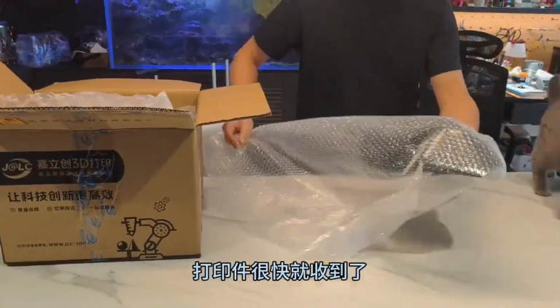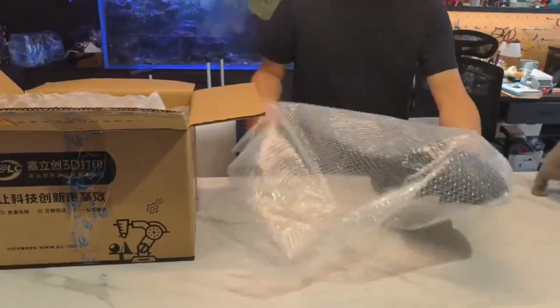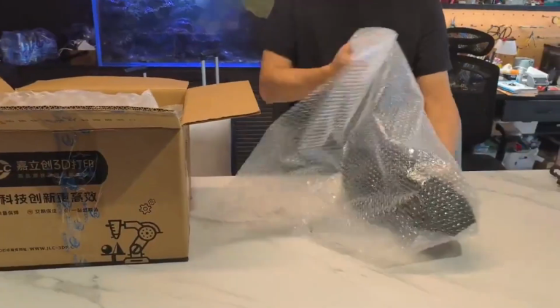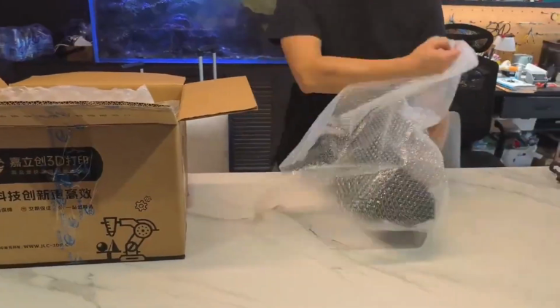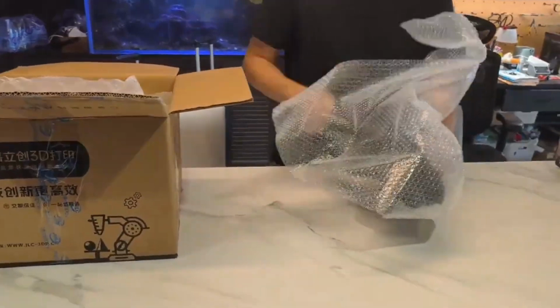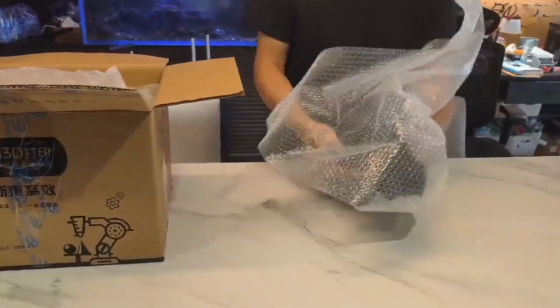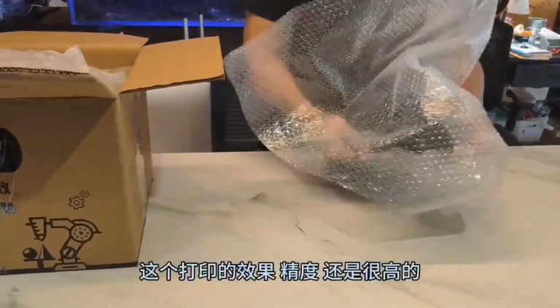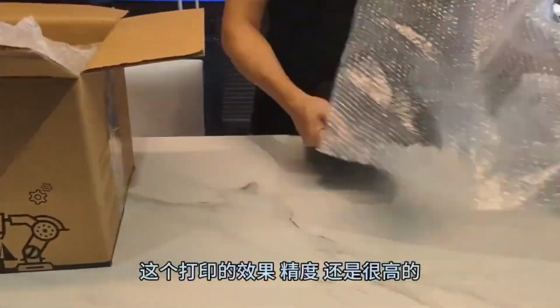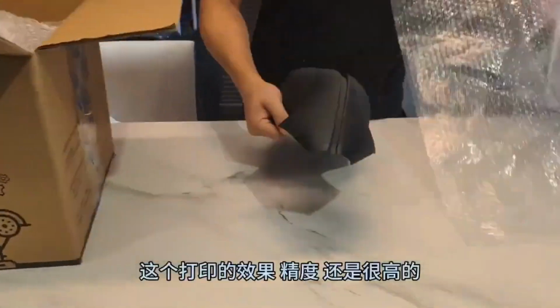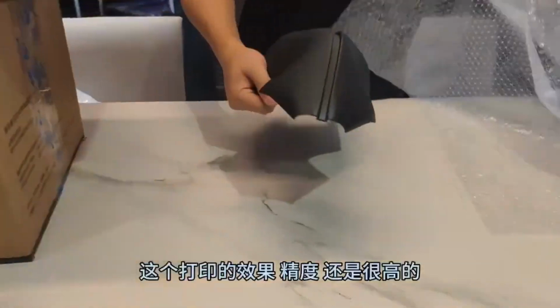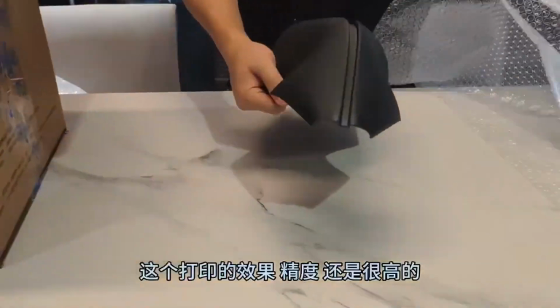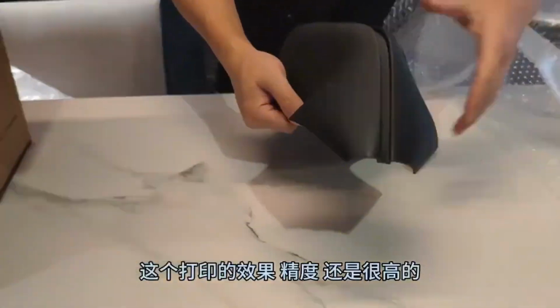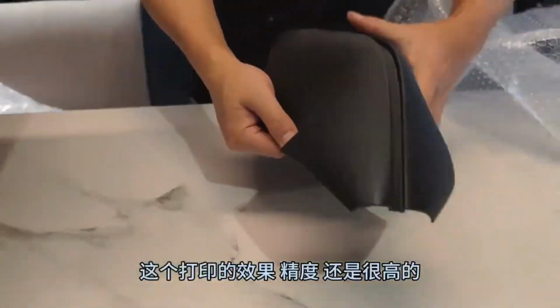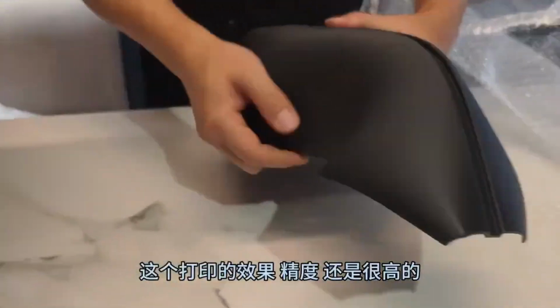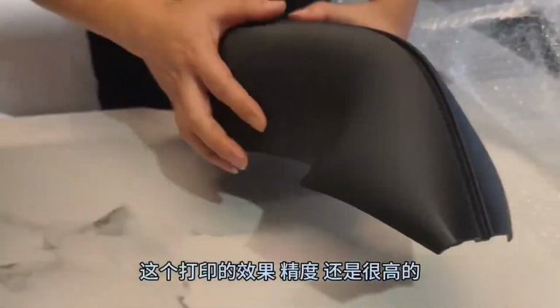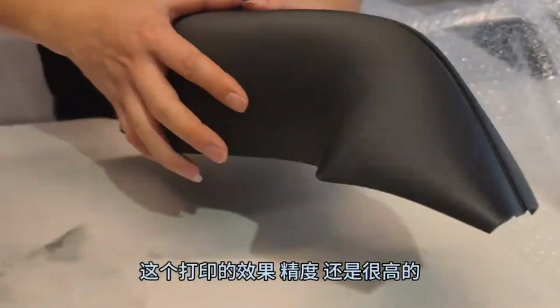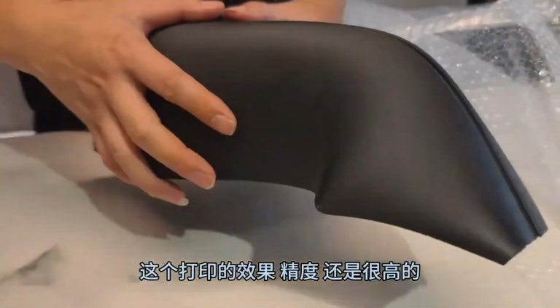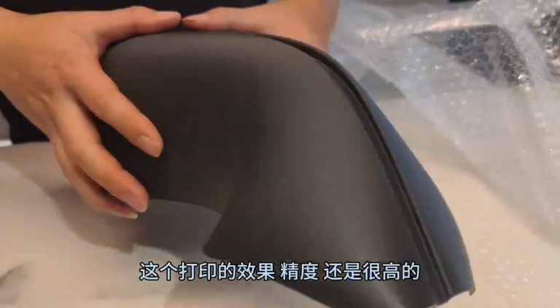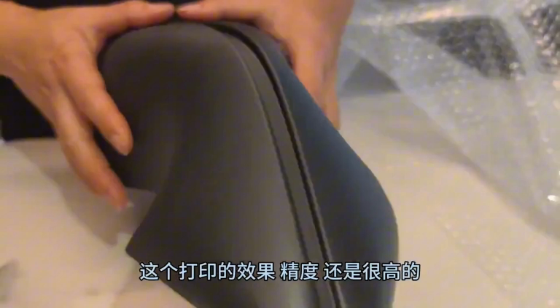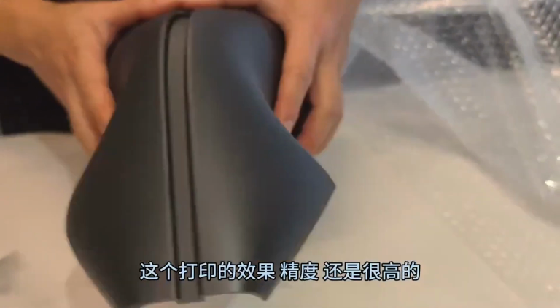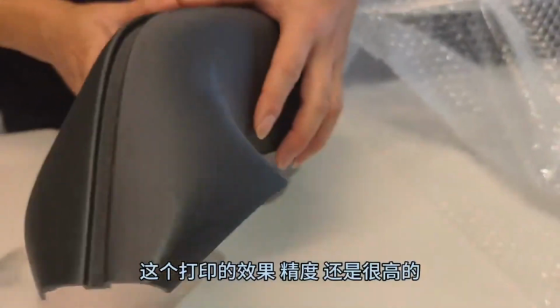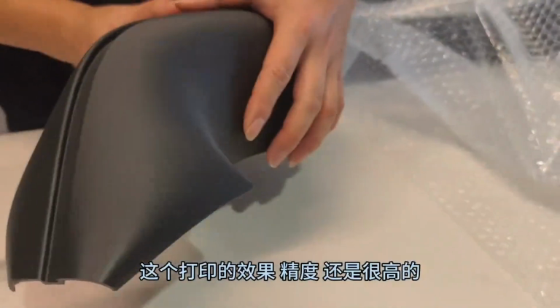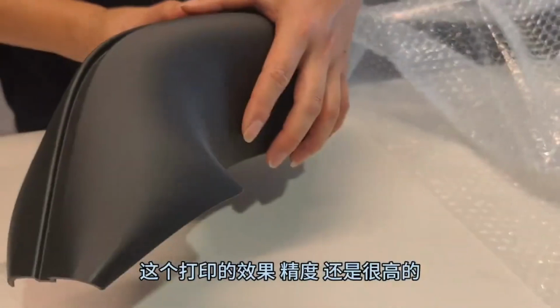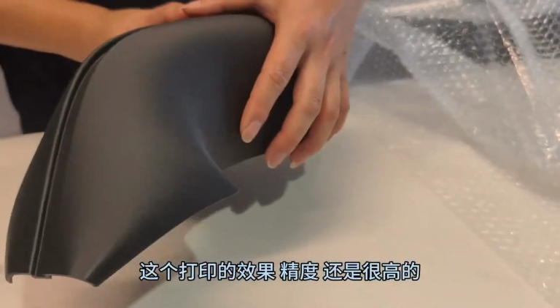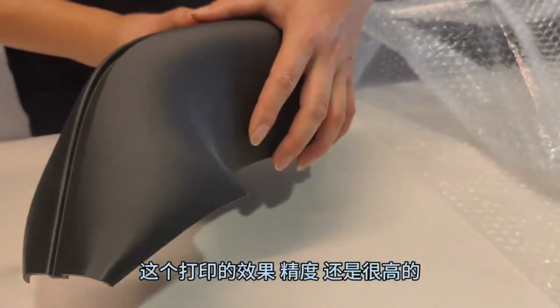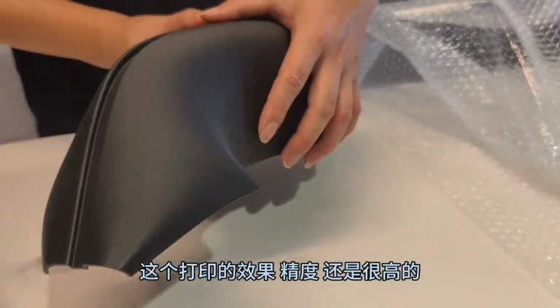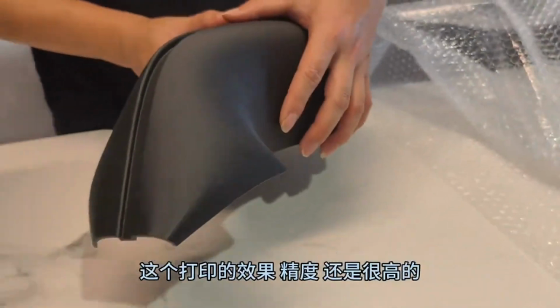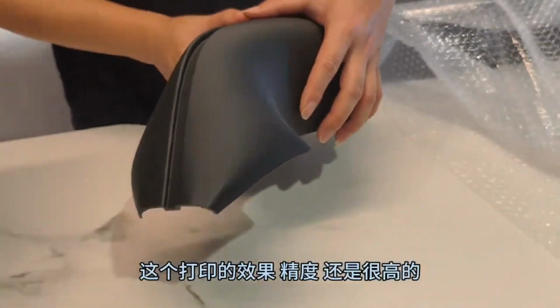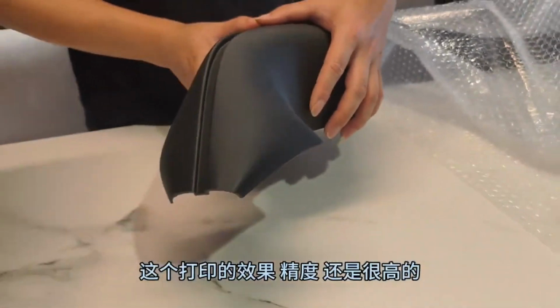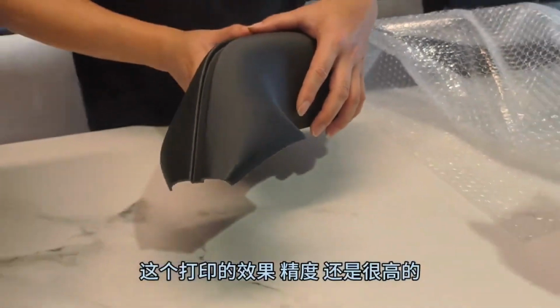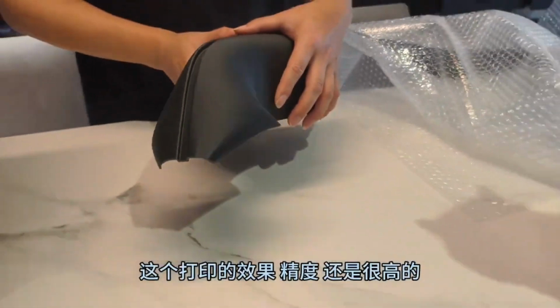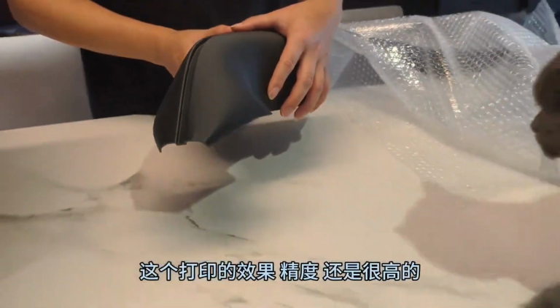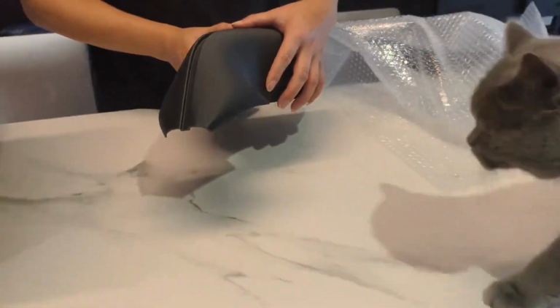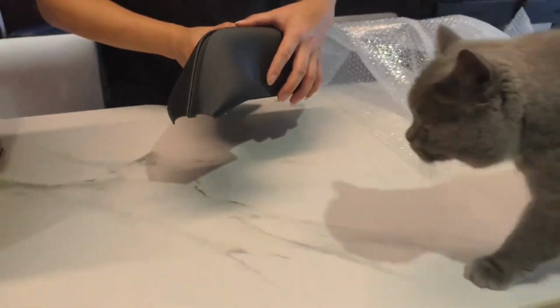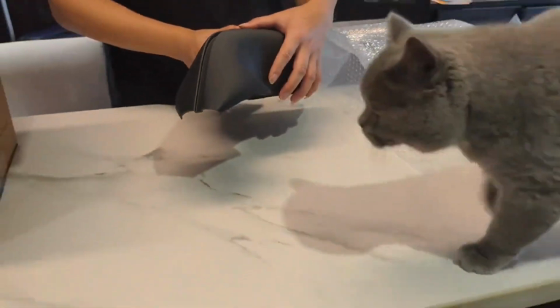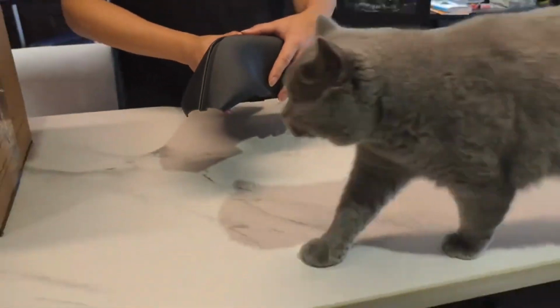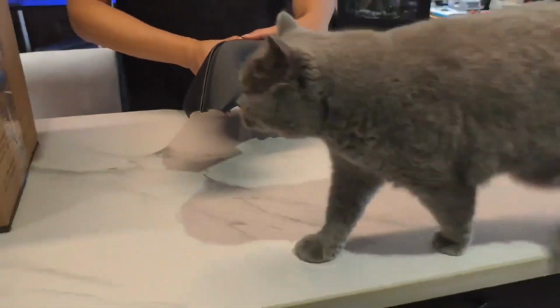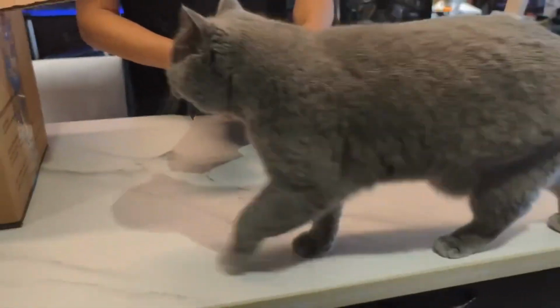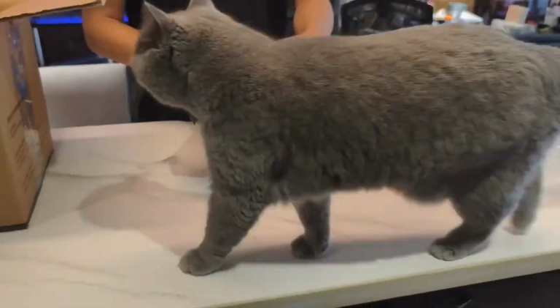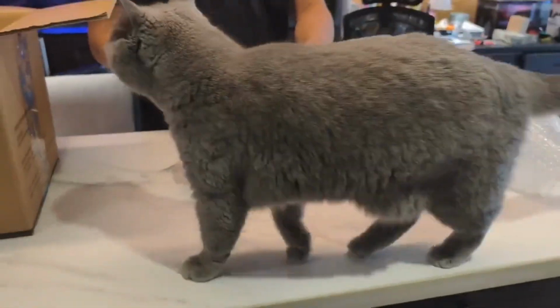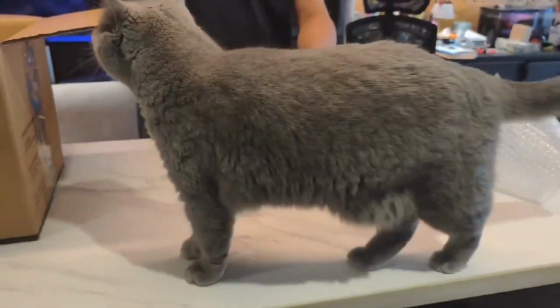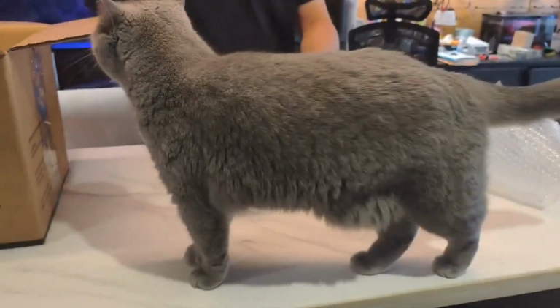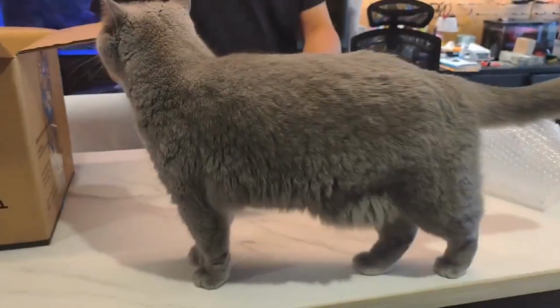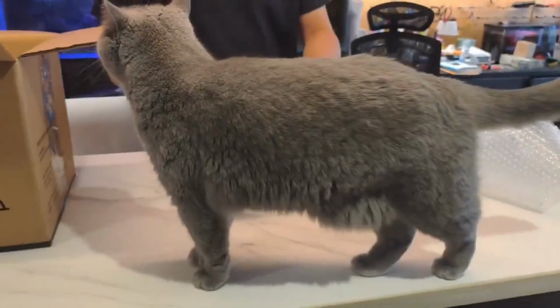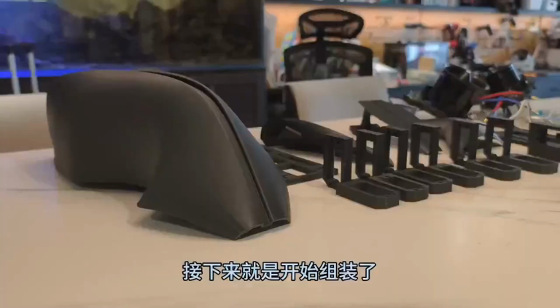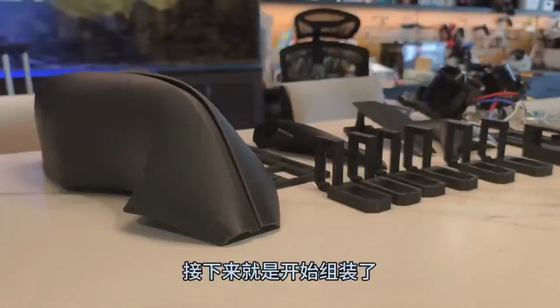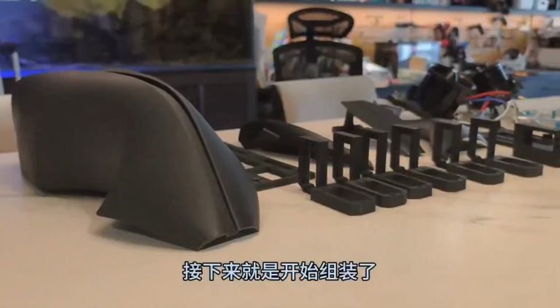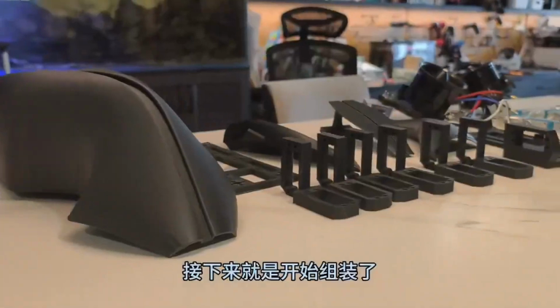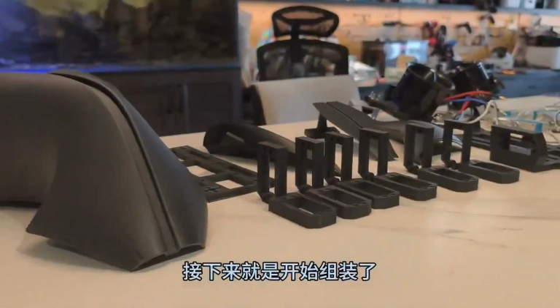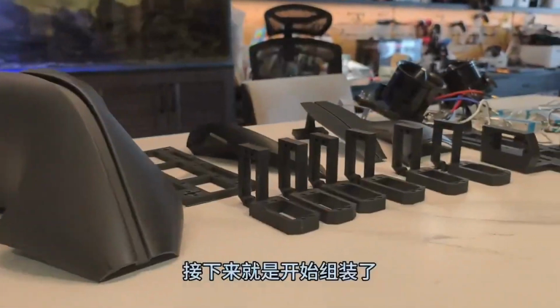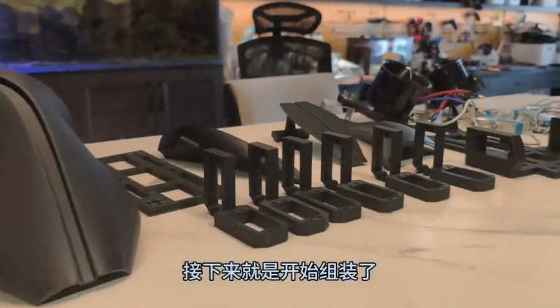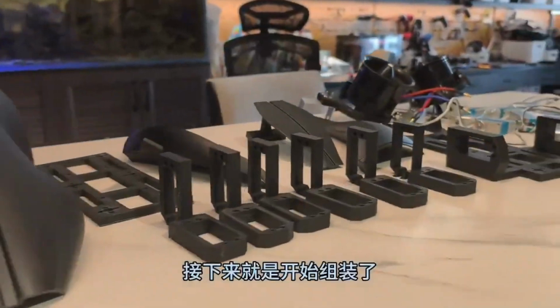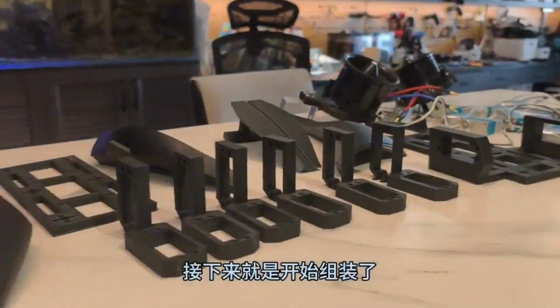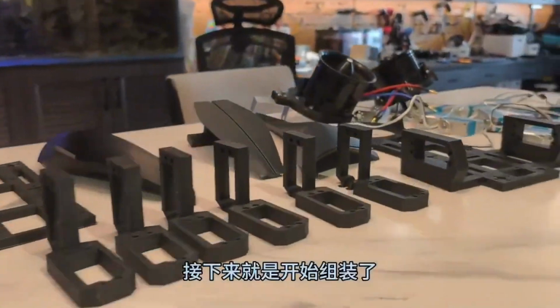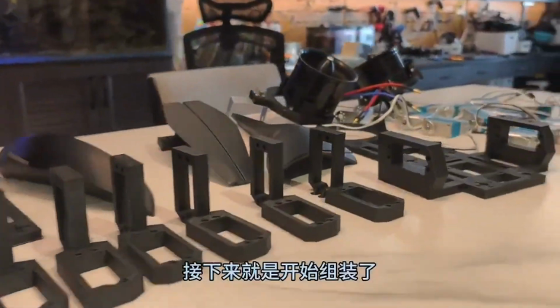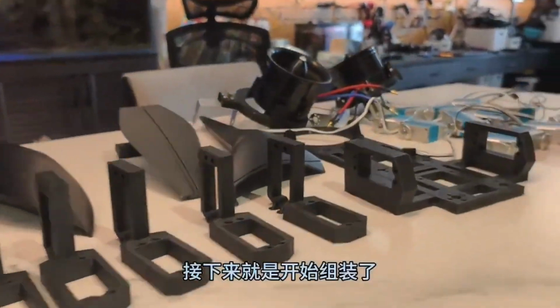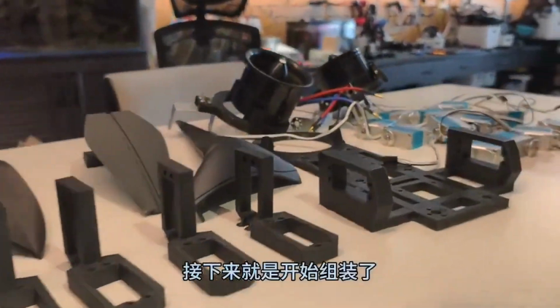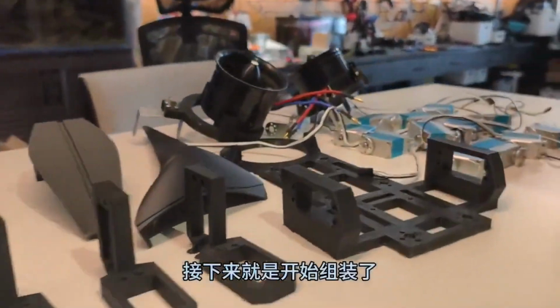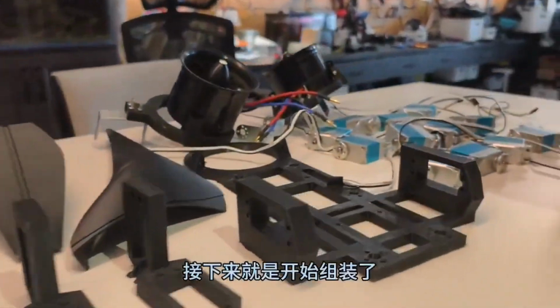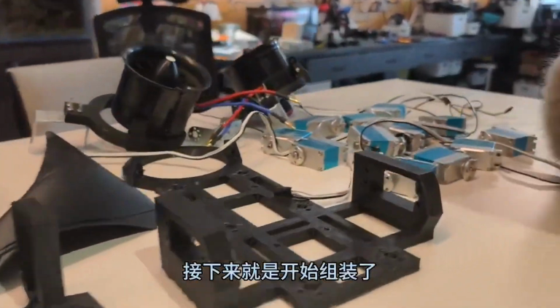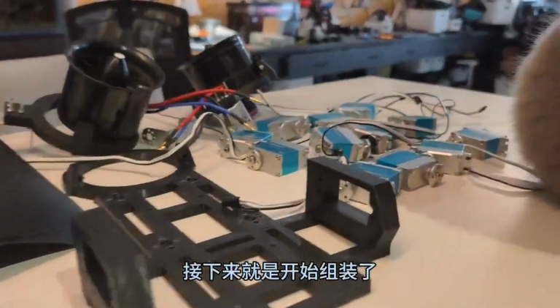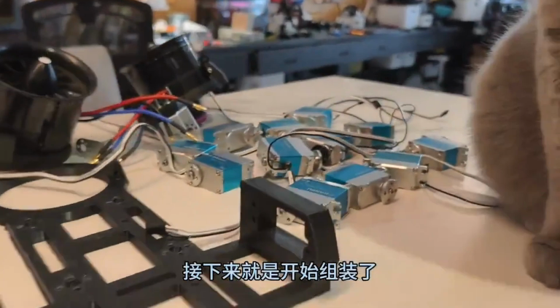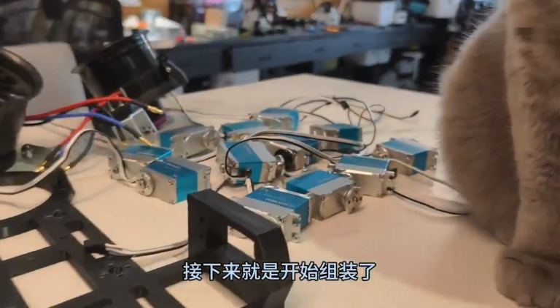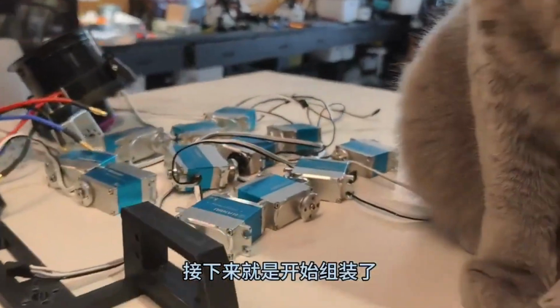I receive the printed parts quickly, and the printing quality is very high. Next, we start assembling.